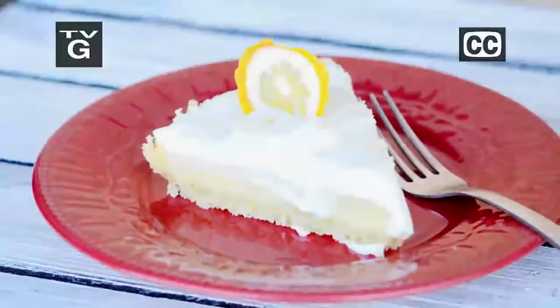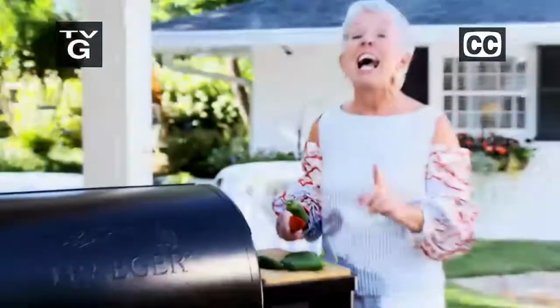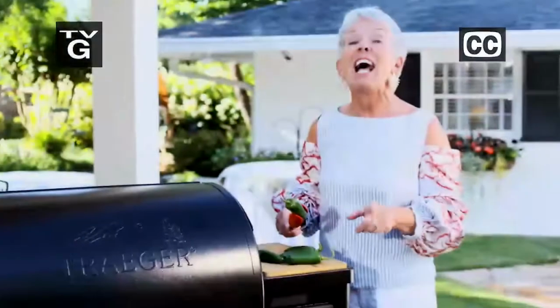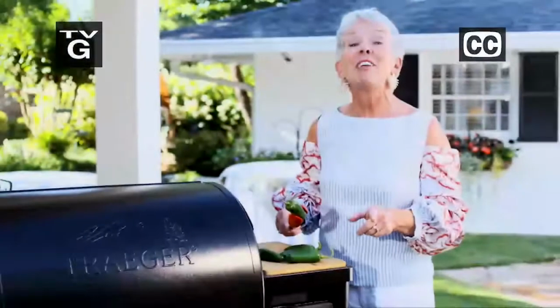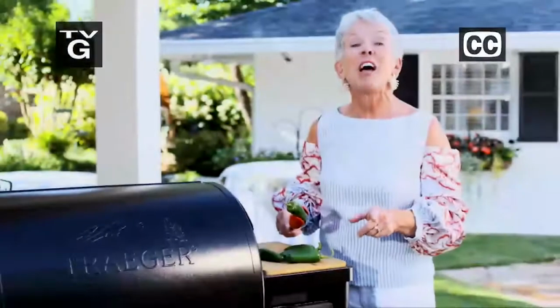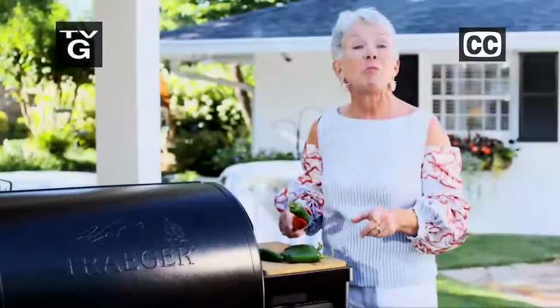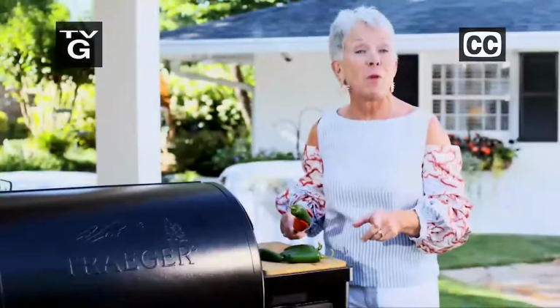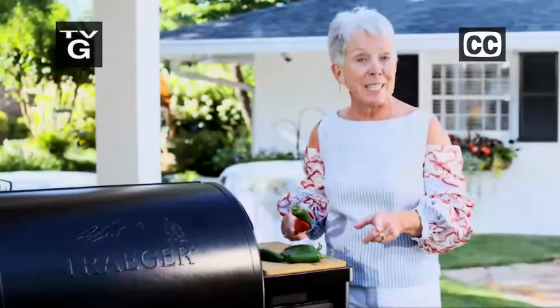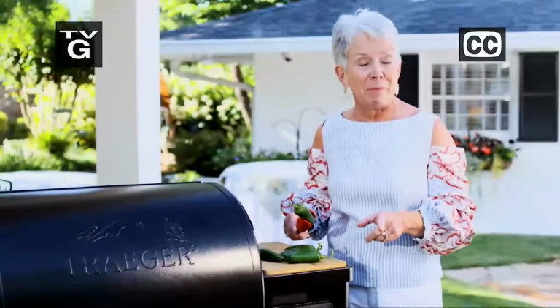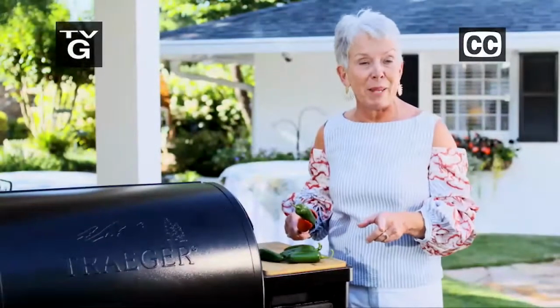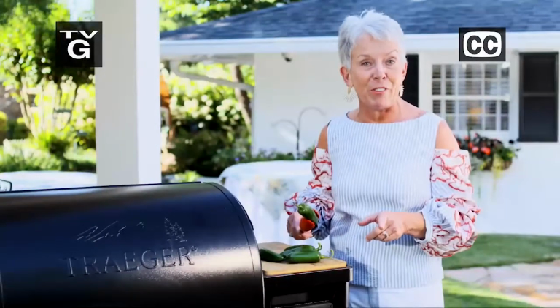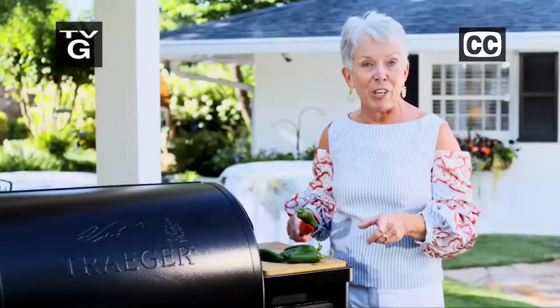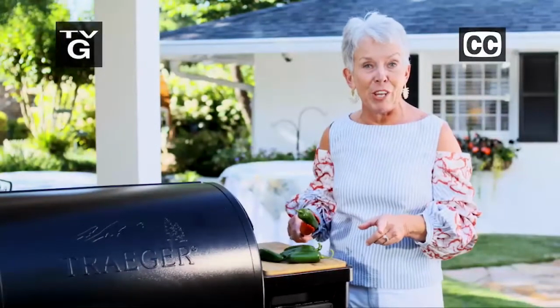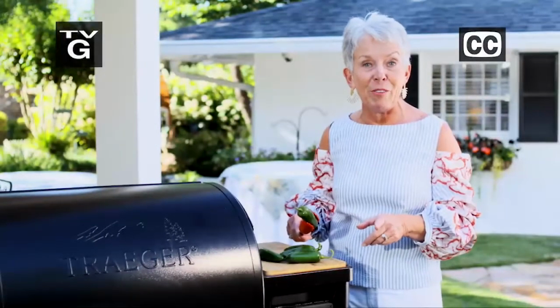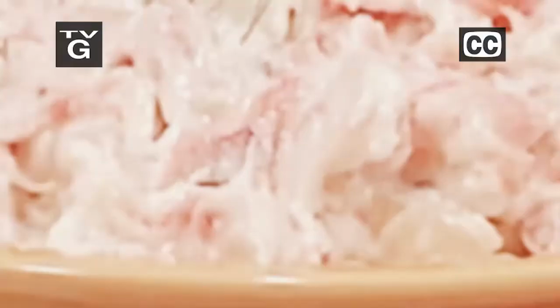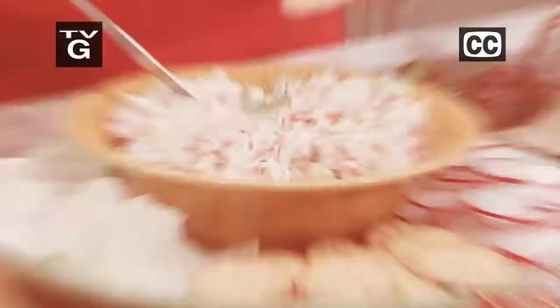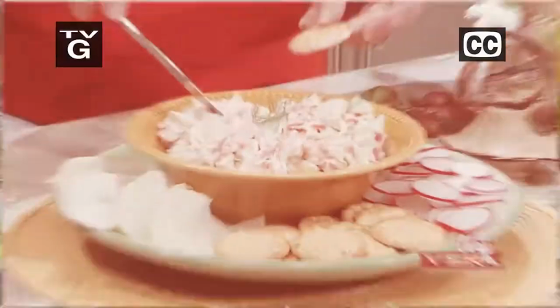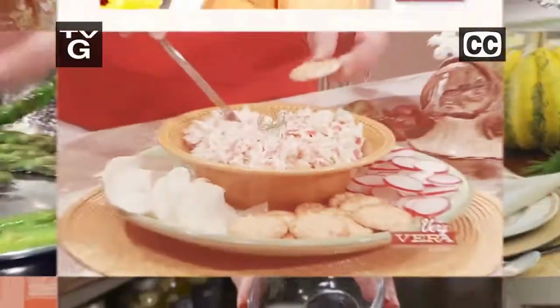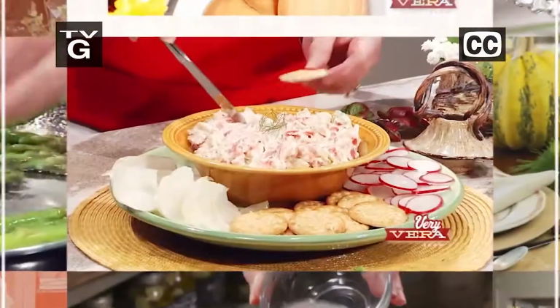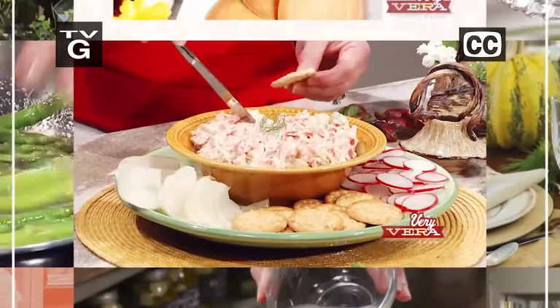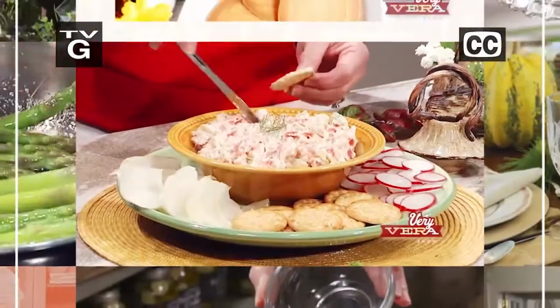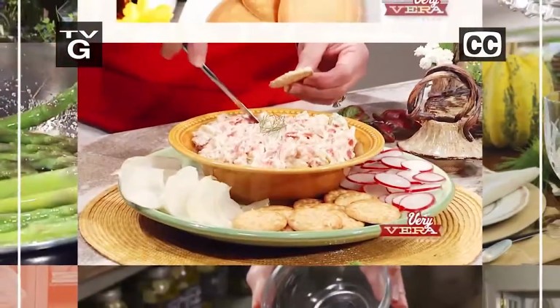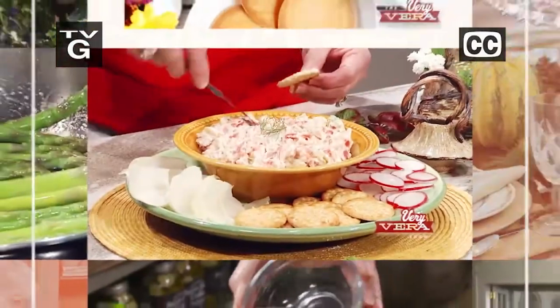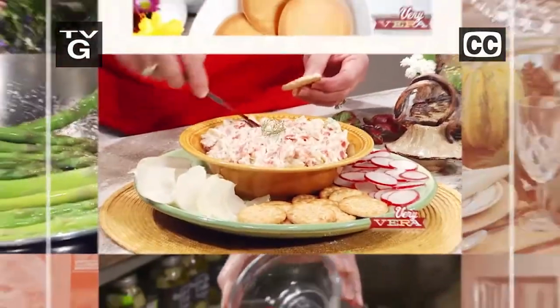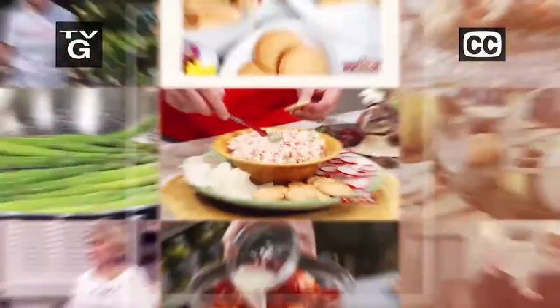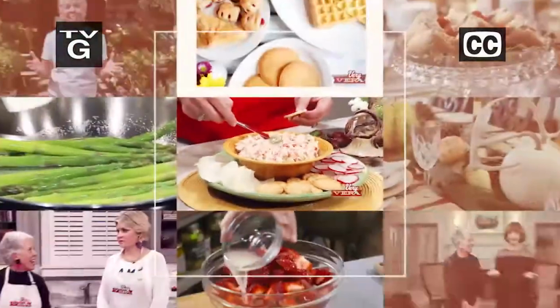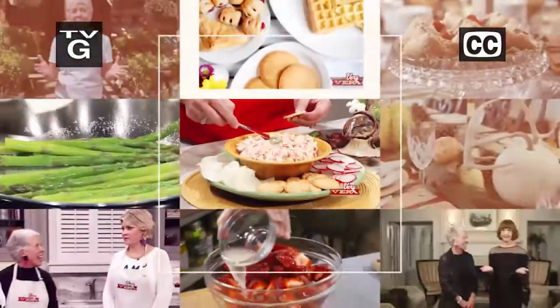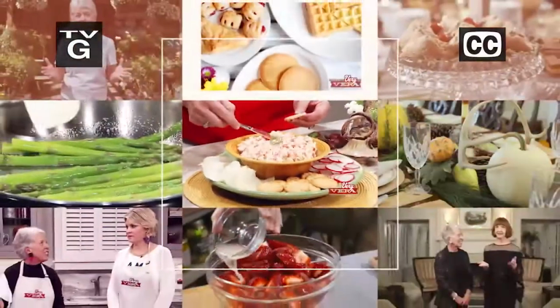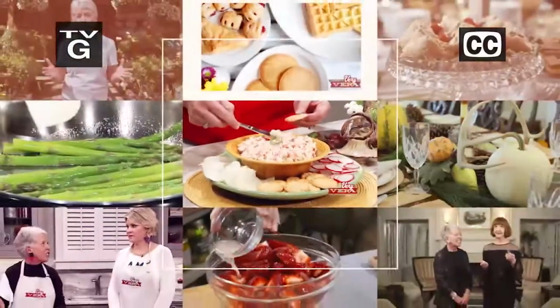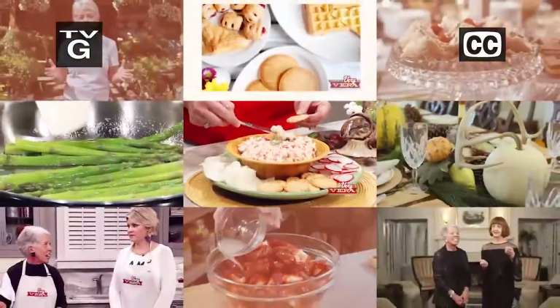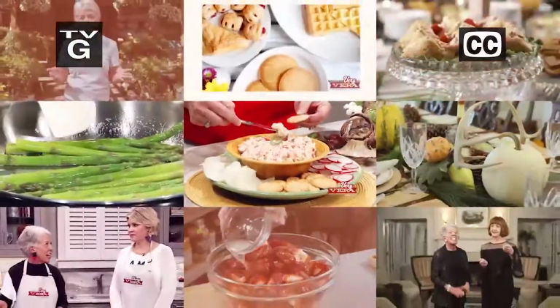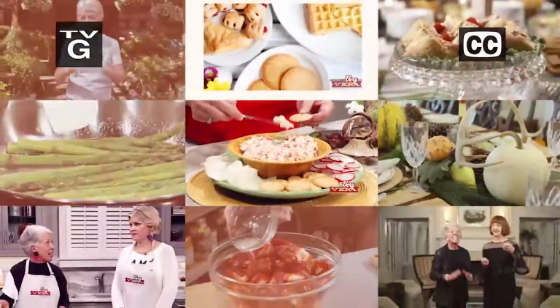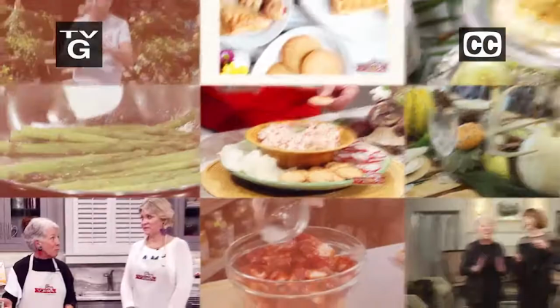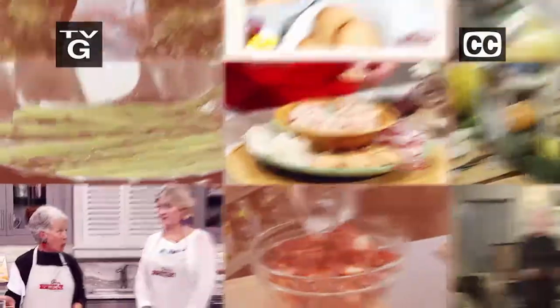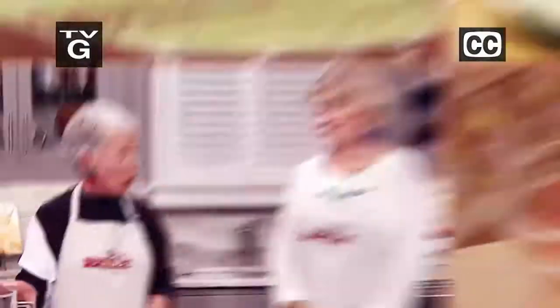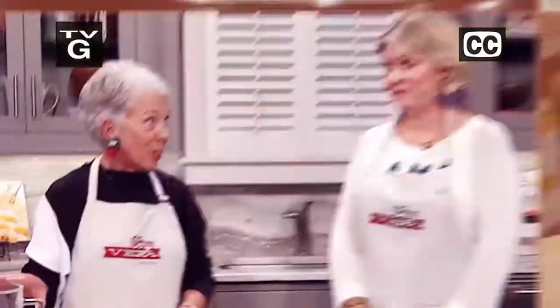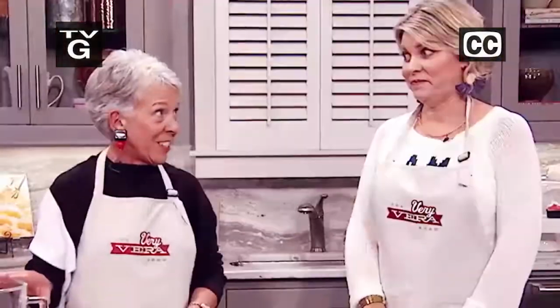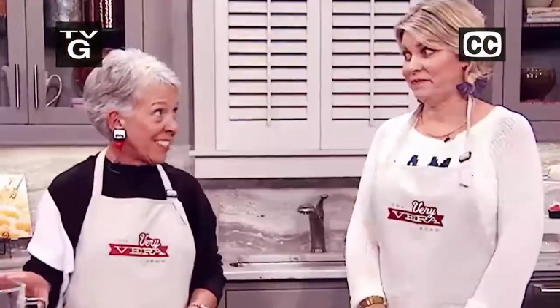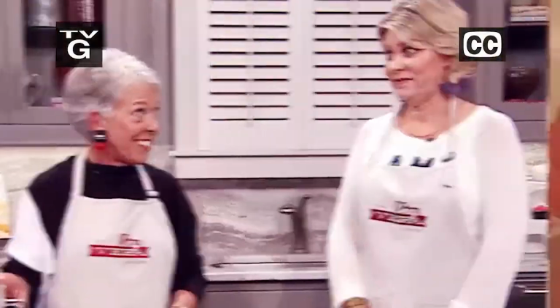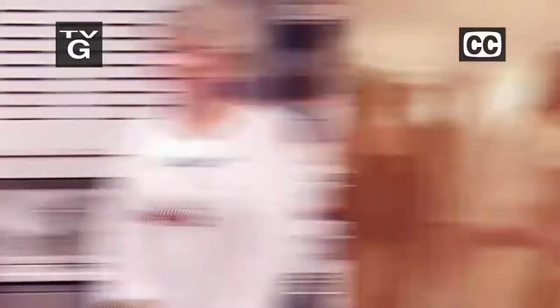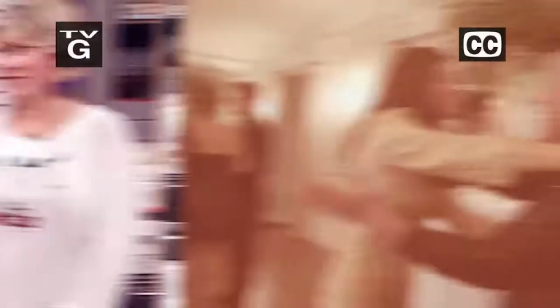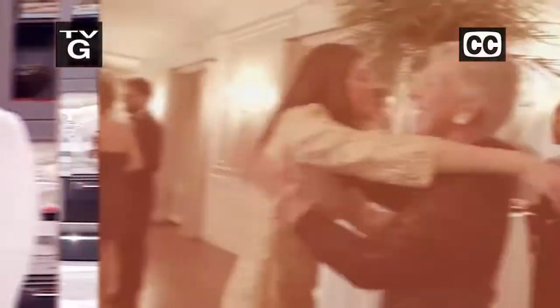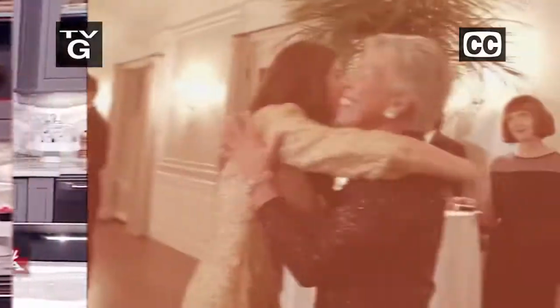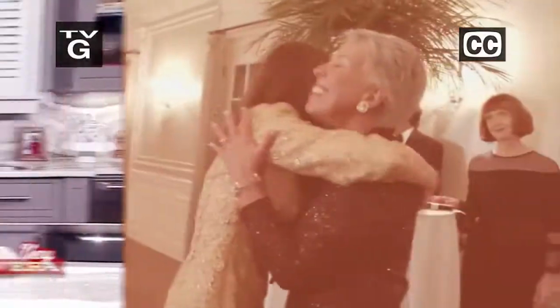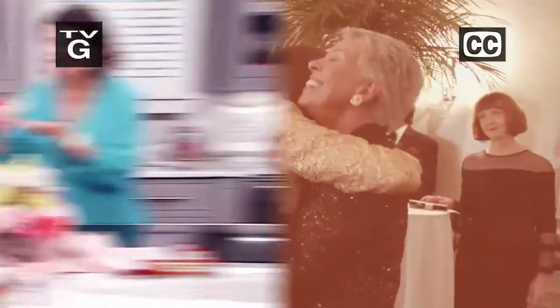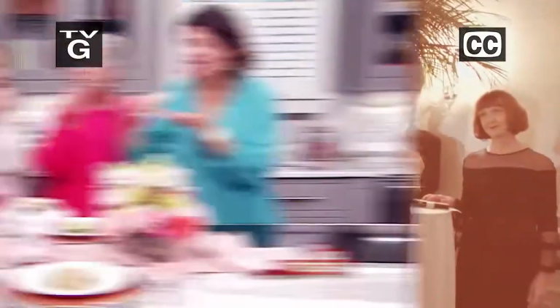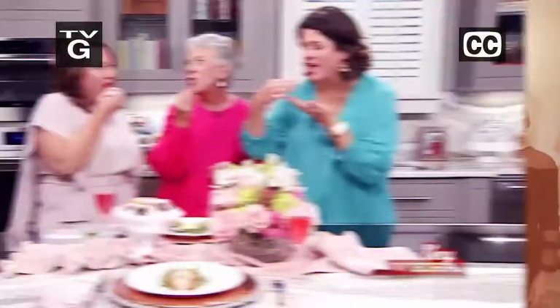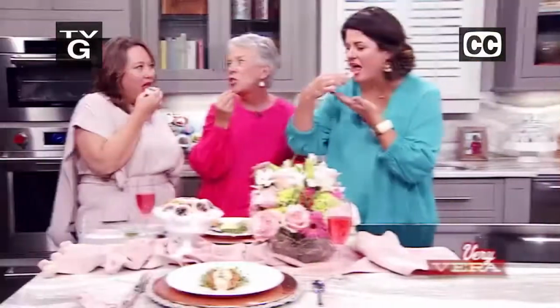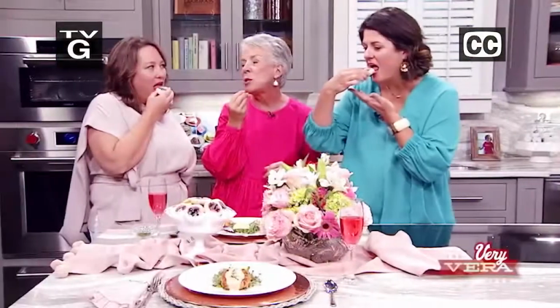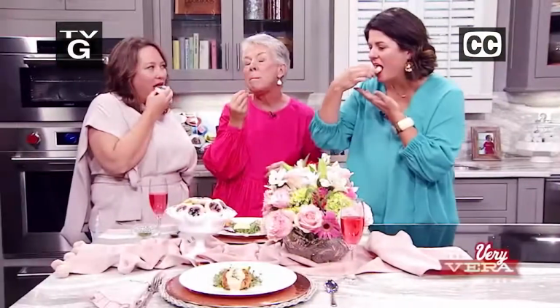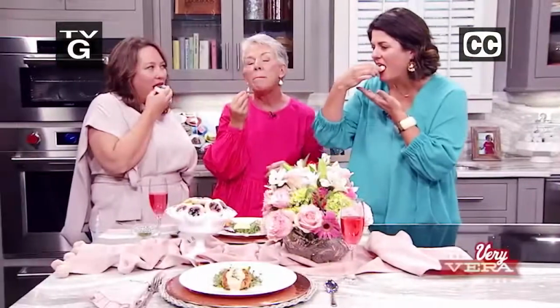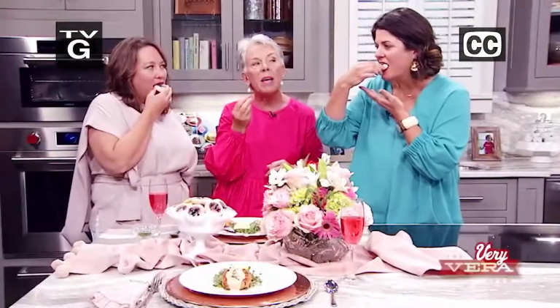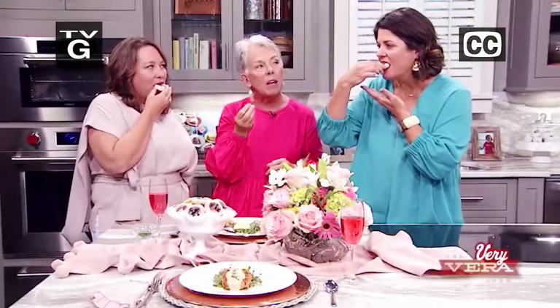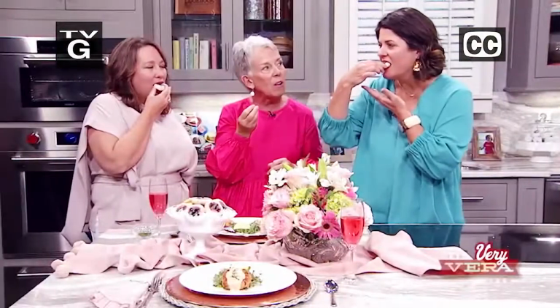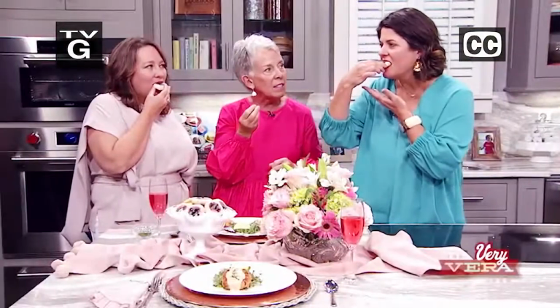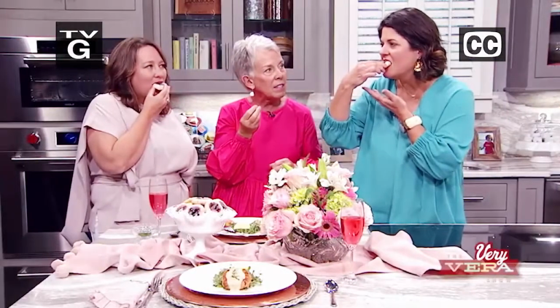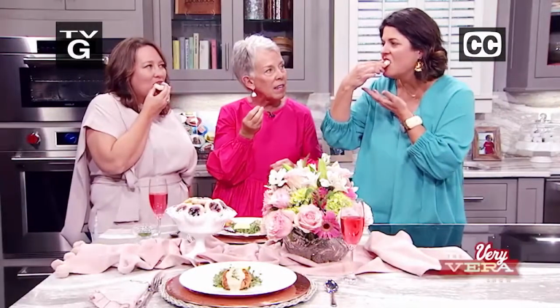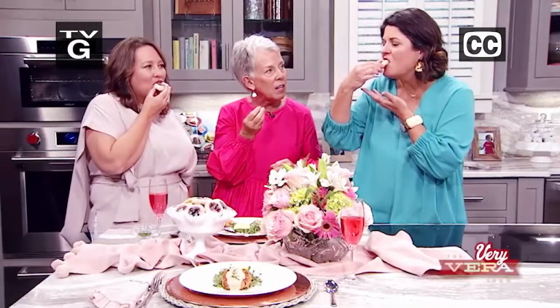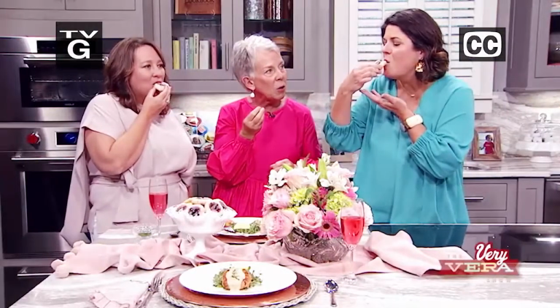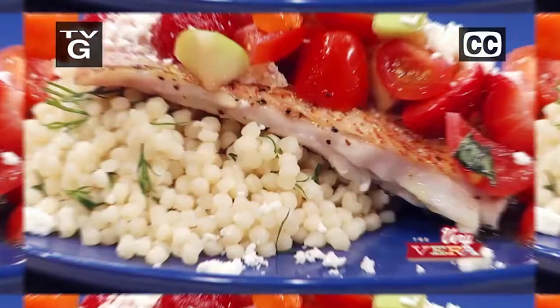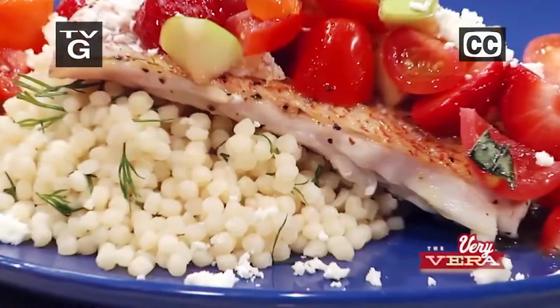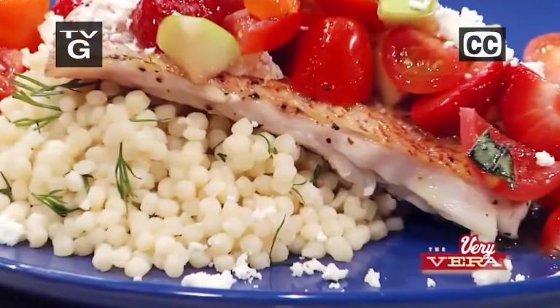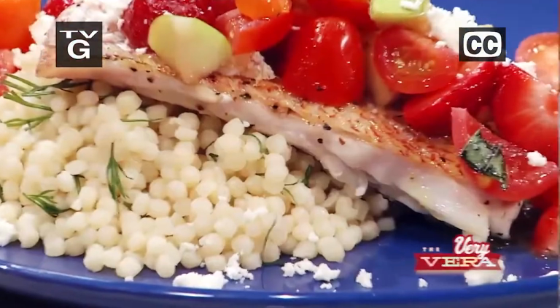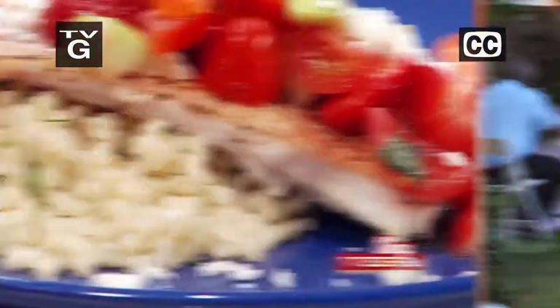I've got the recipe for you. This dip is just amazing. It just melts in my mouth.